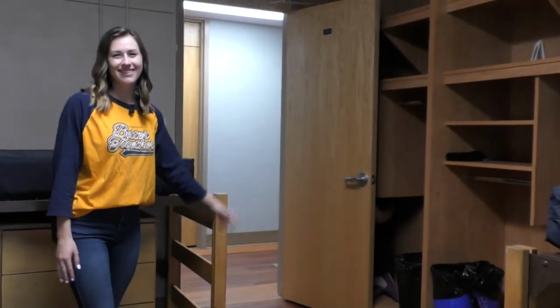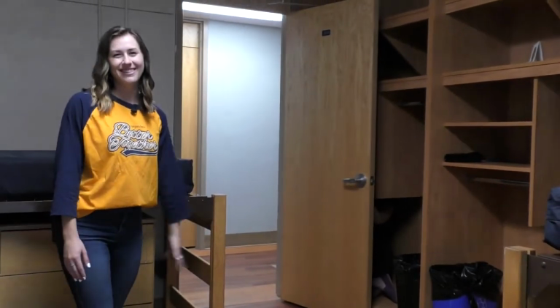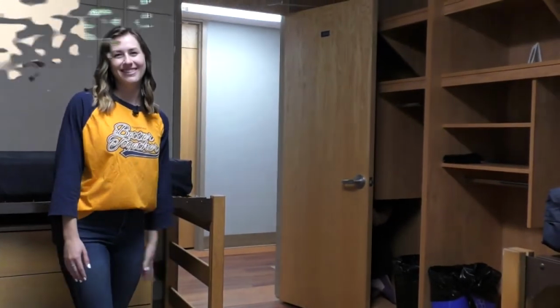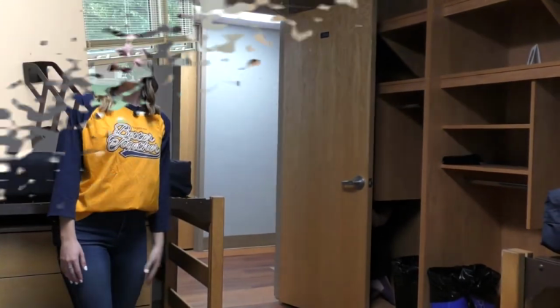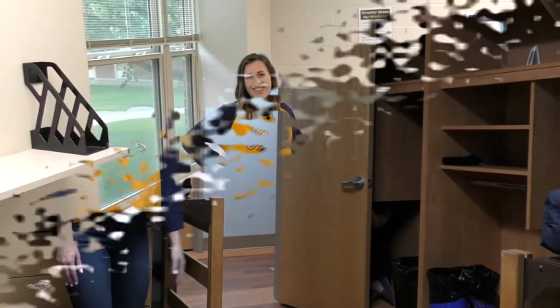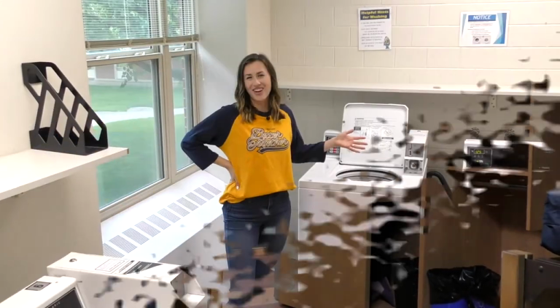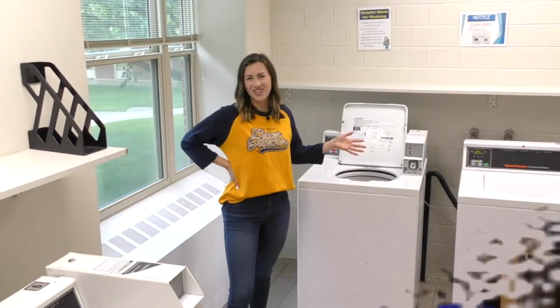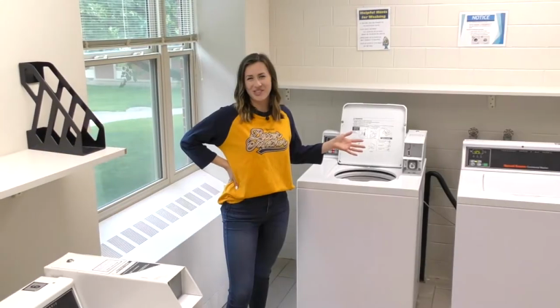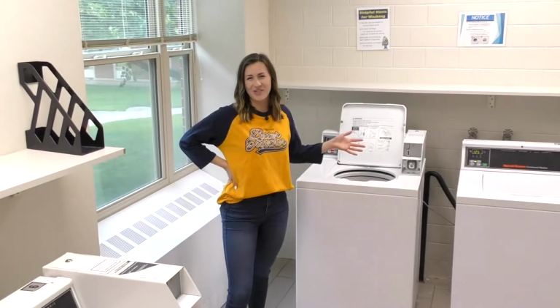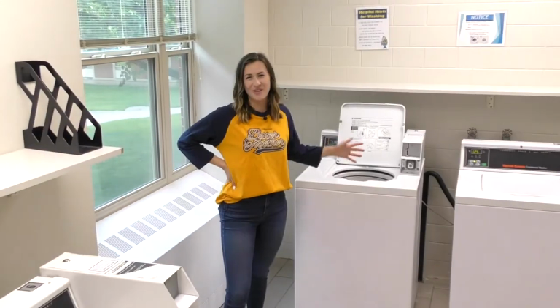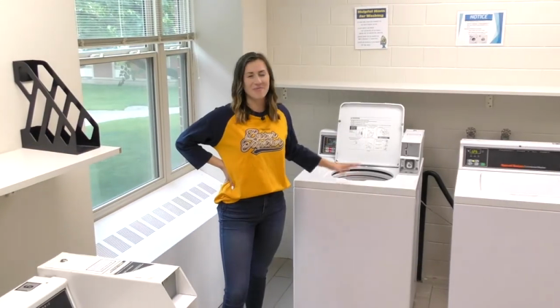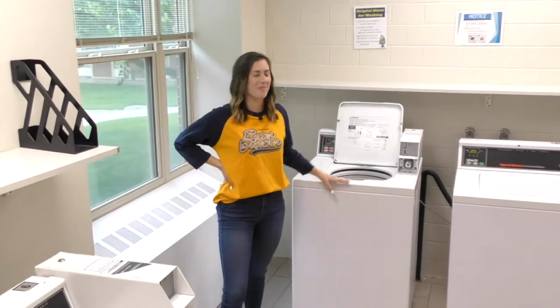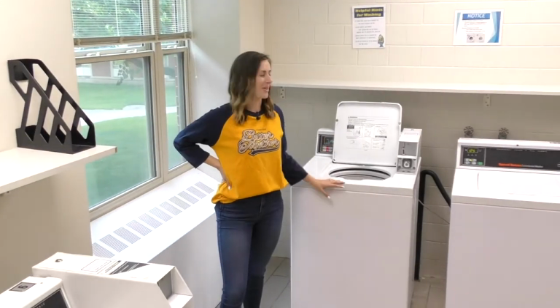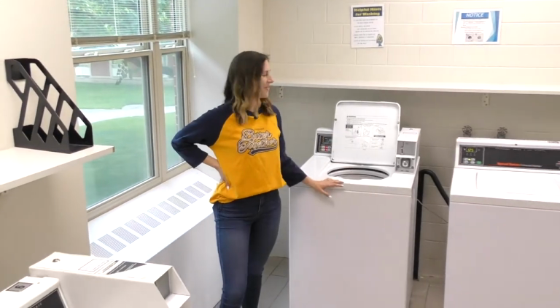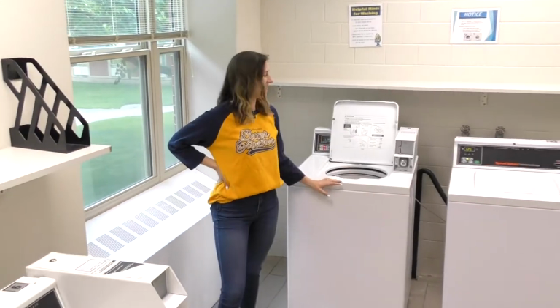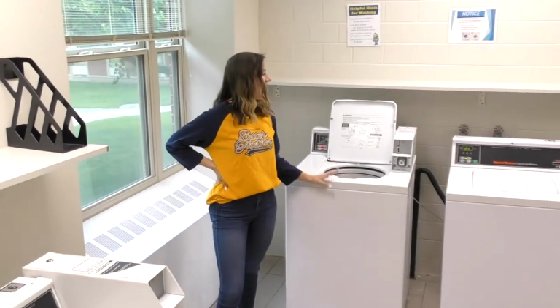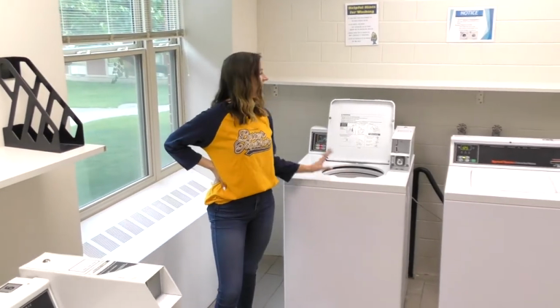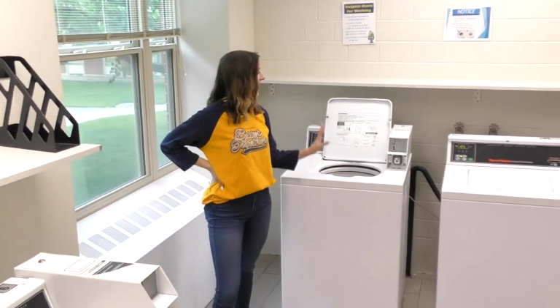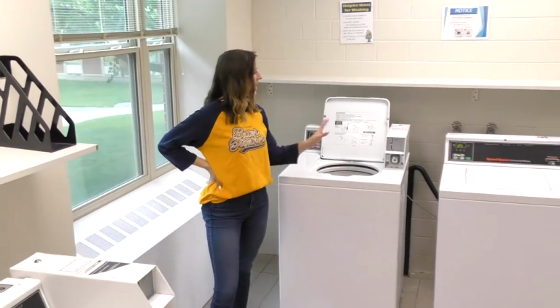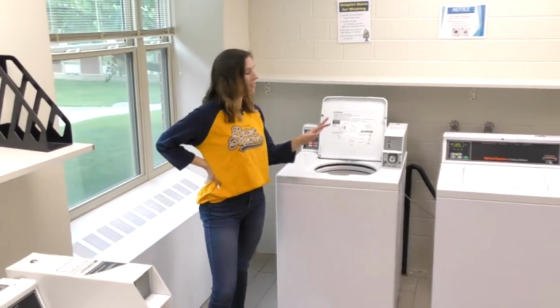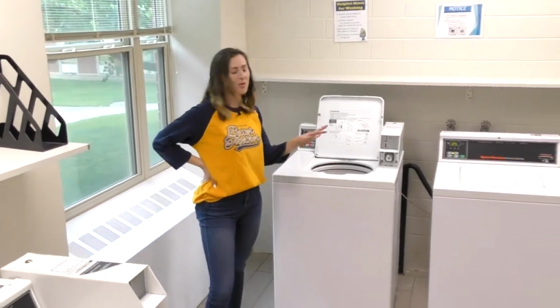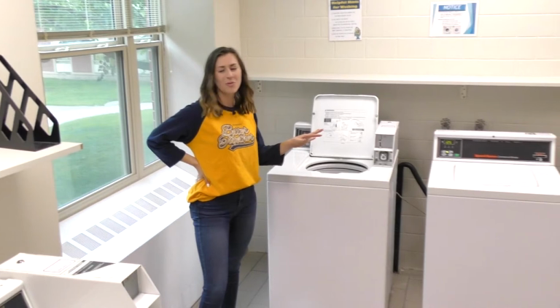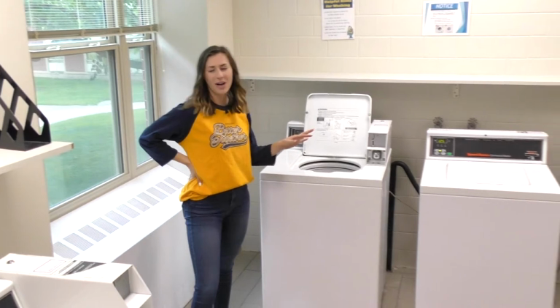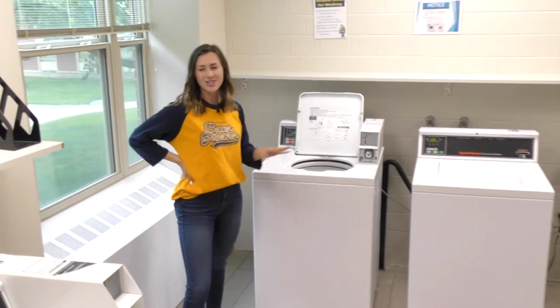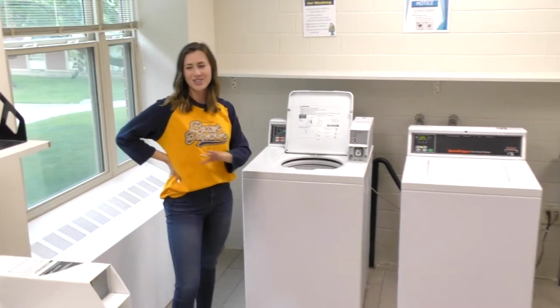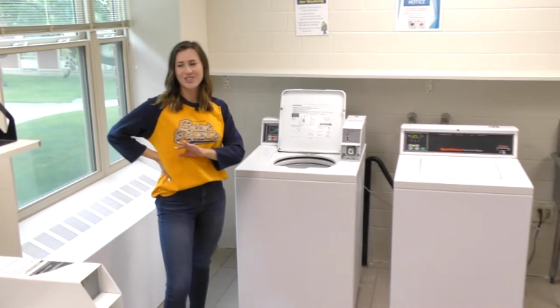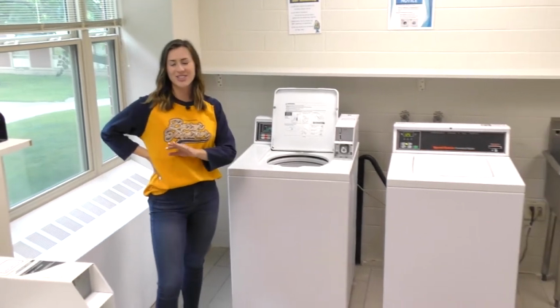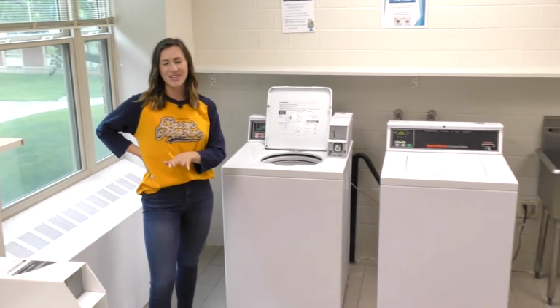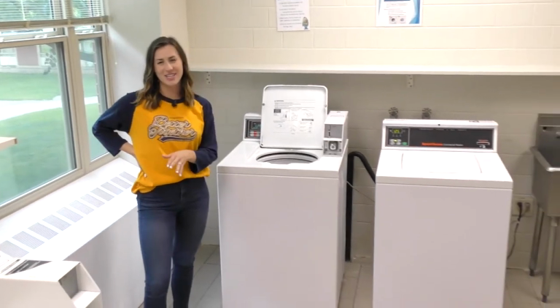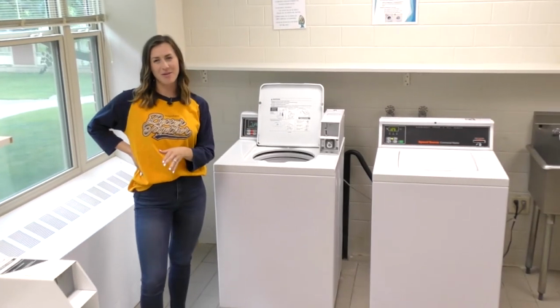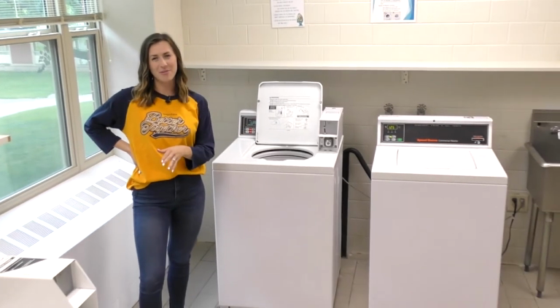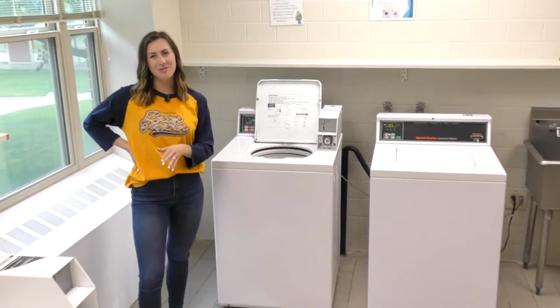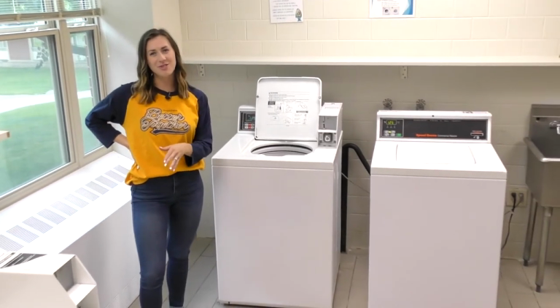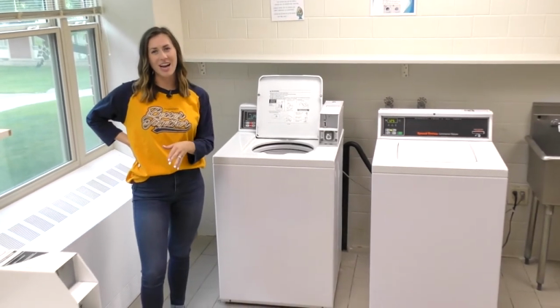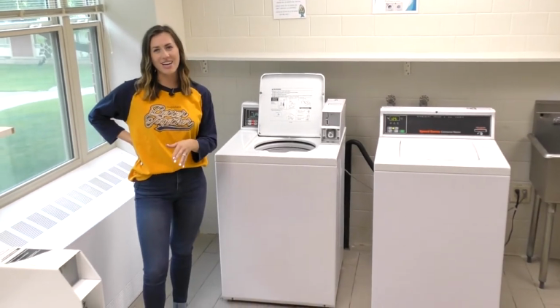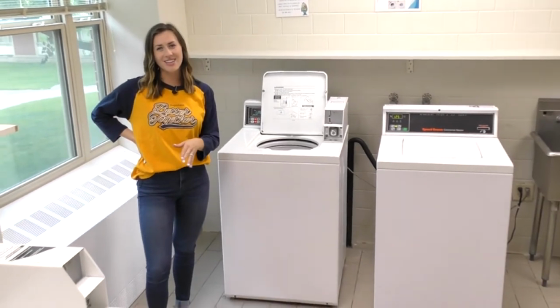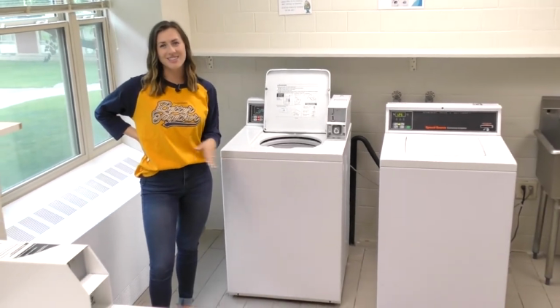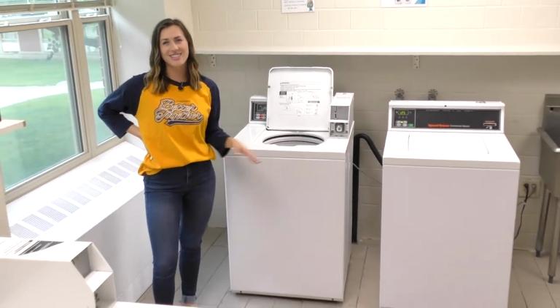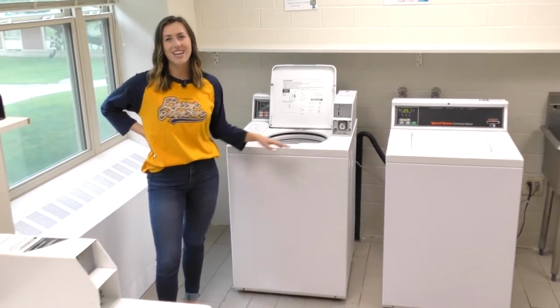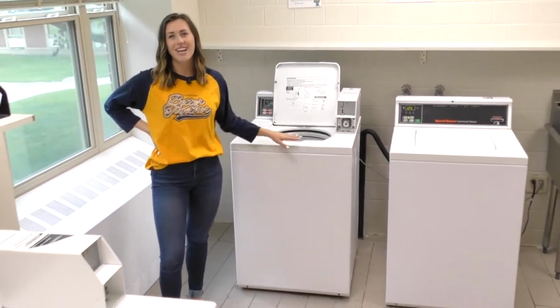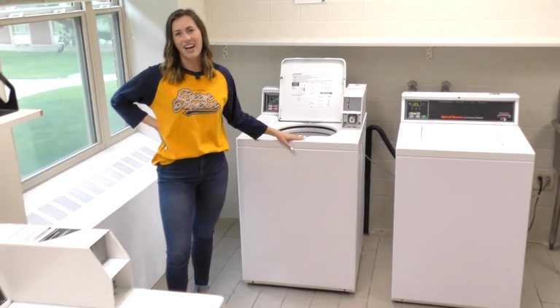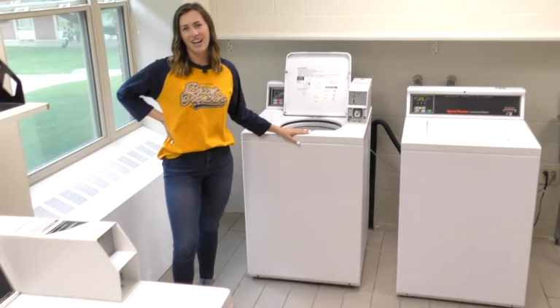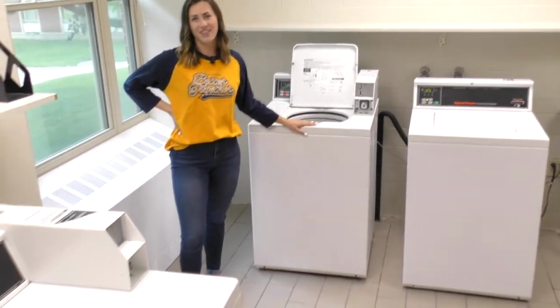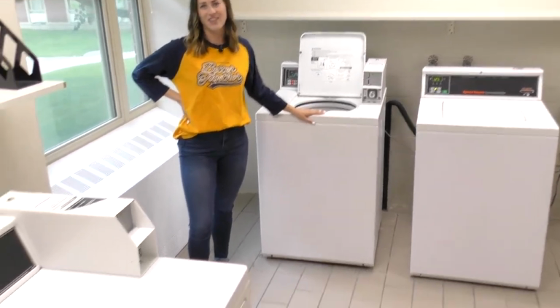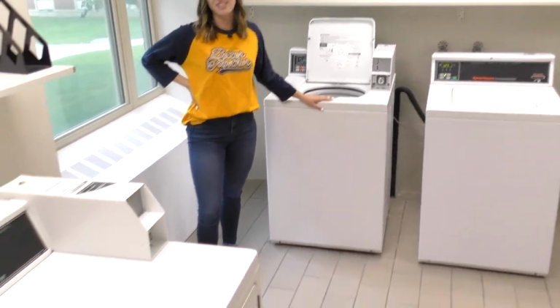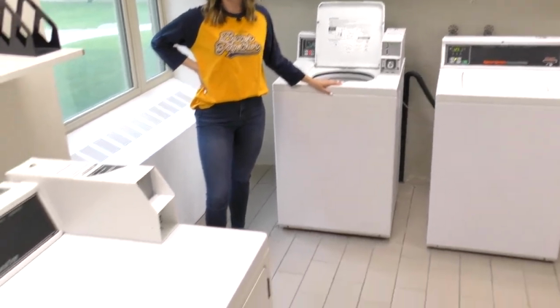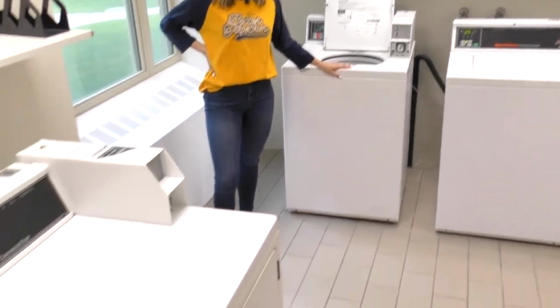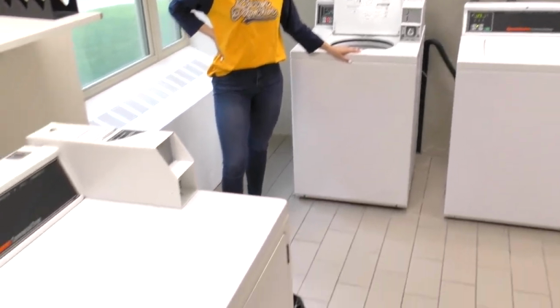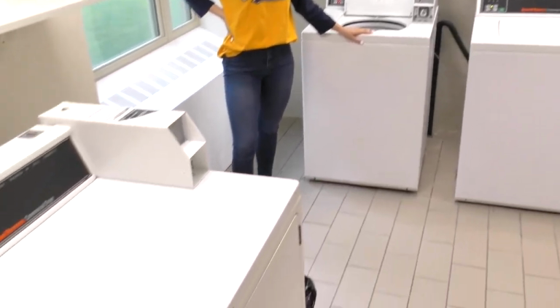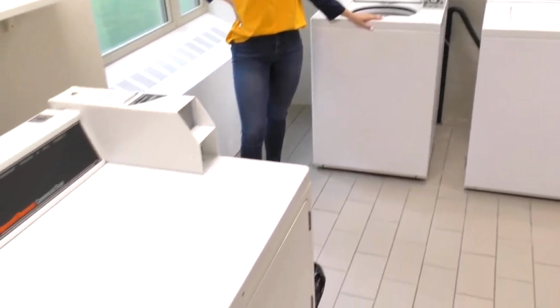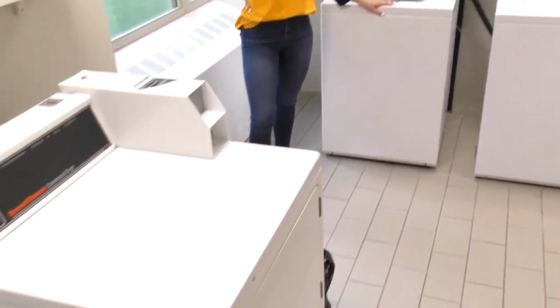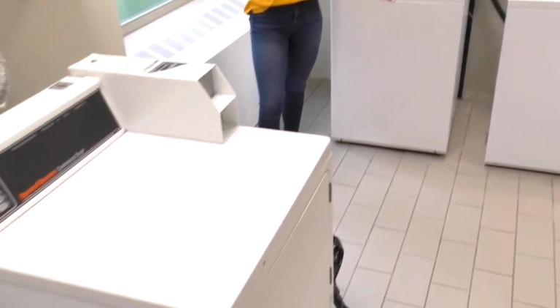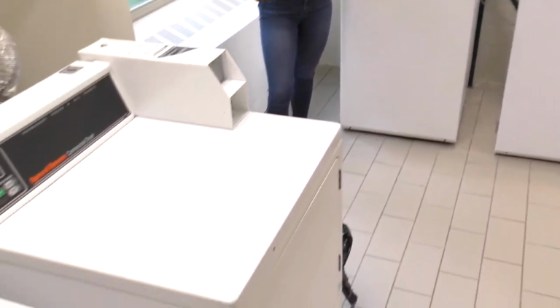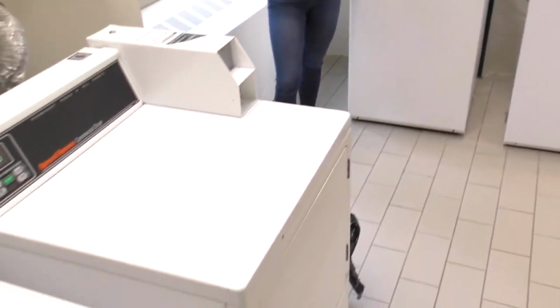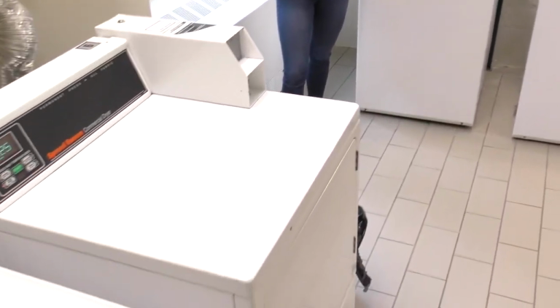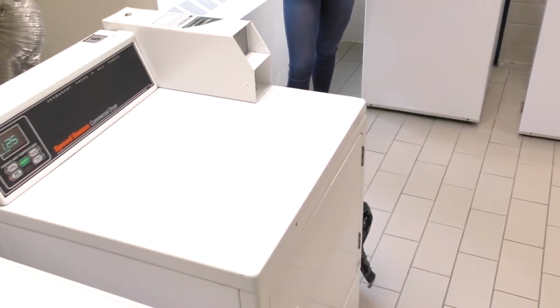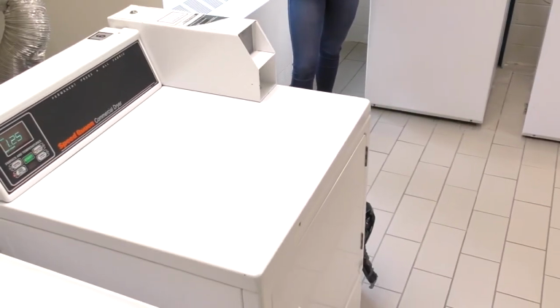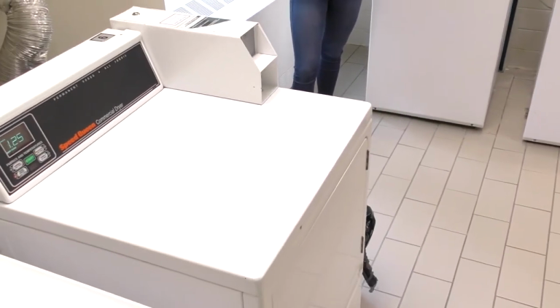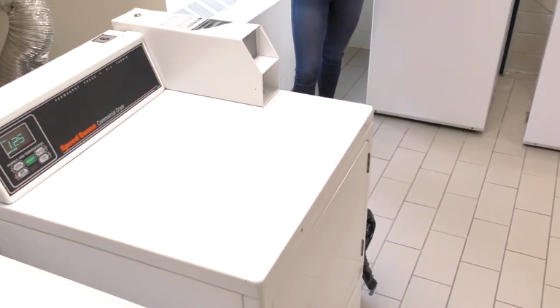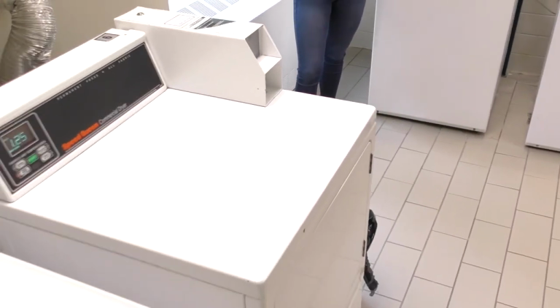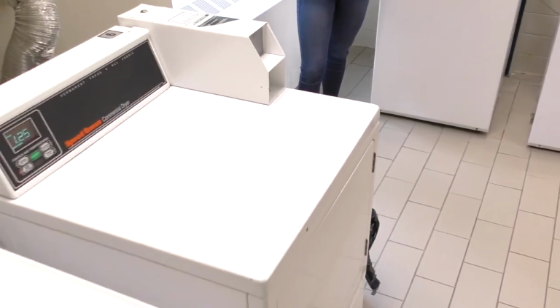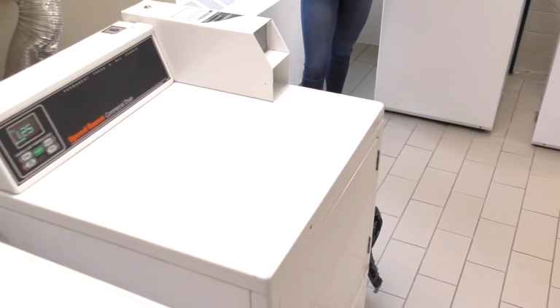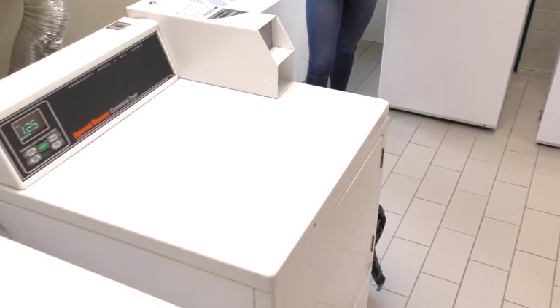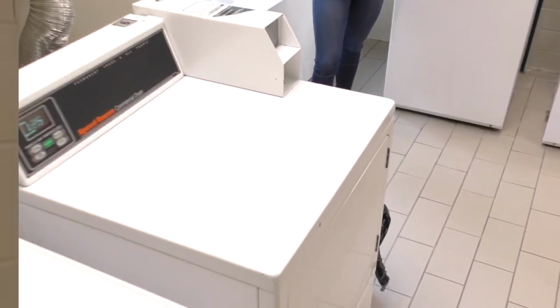This is the laundry room. We've got a couple of washers and a couple of dryers. There is one on each floor and each wing.